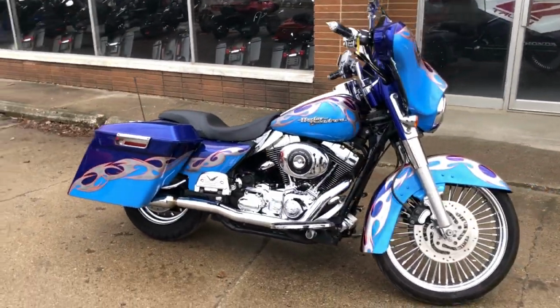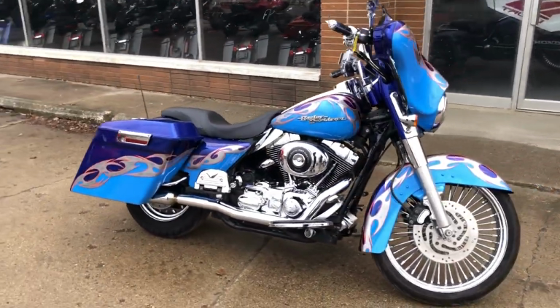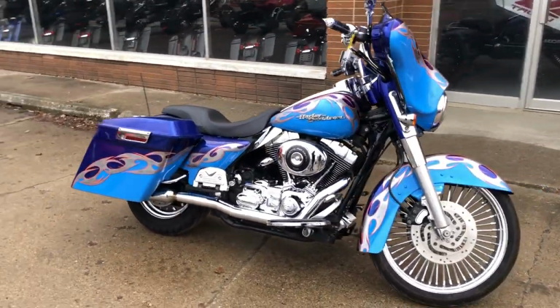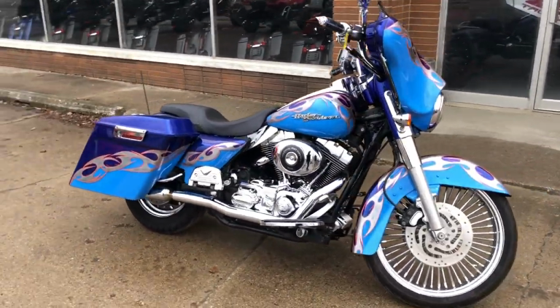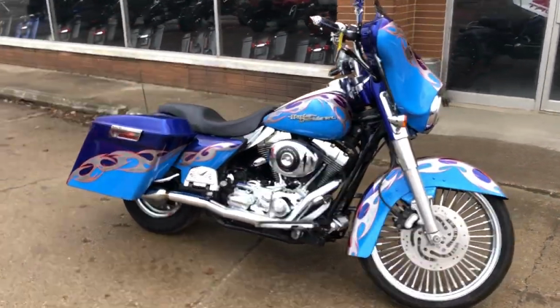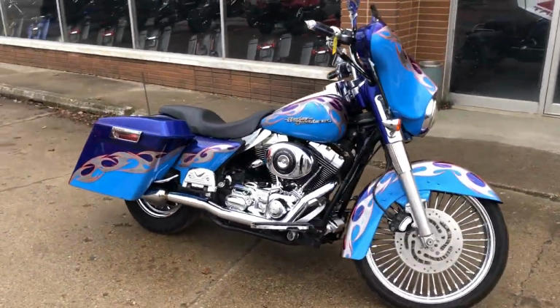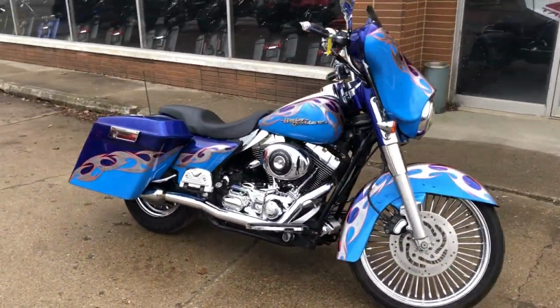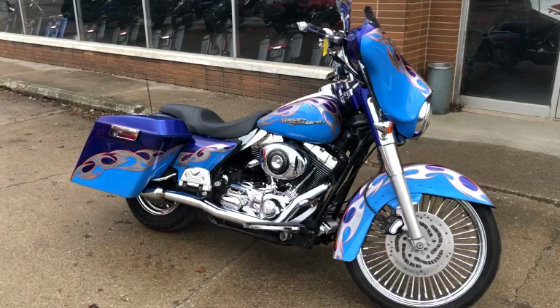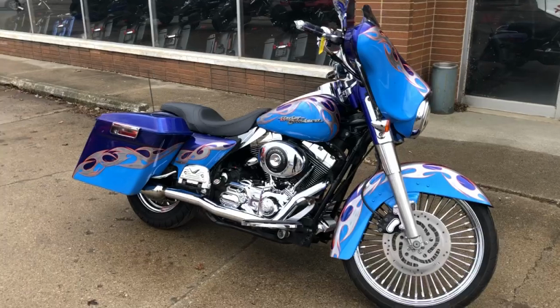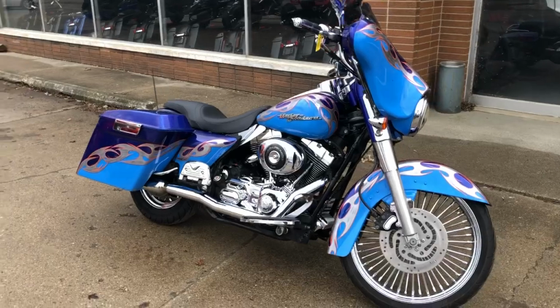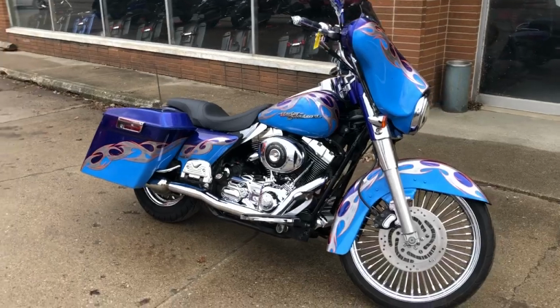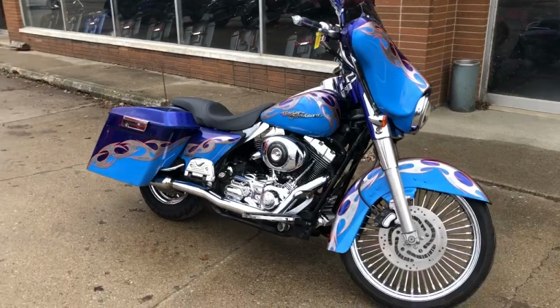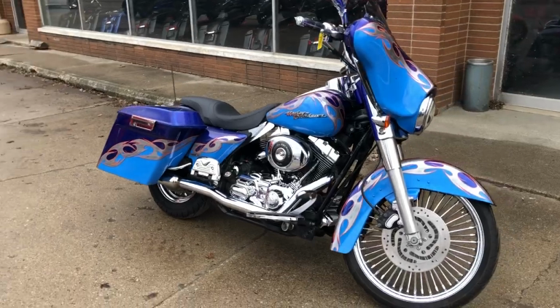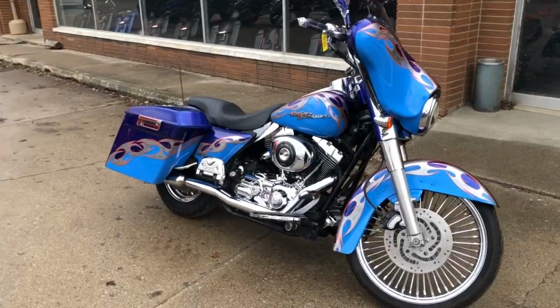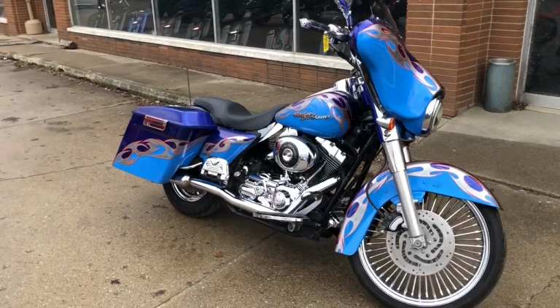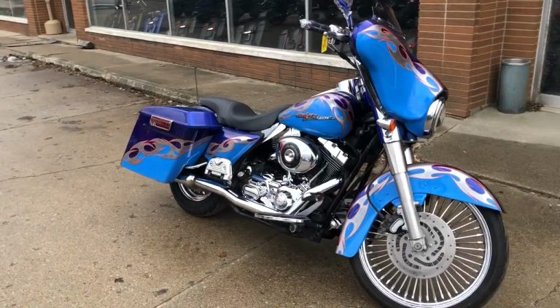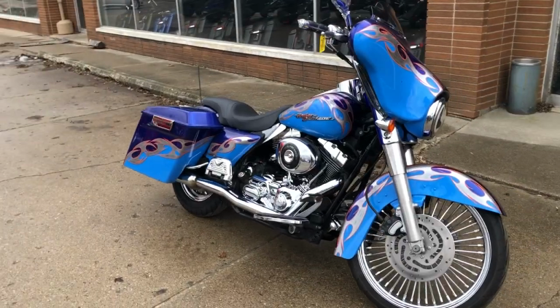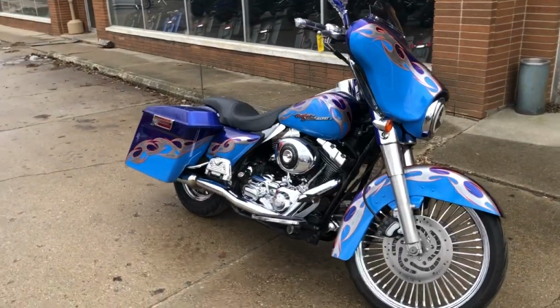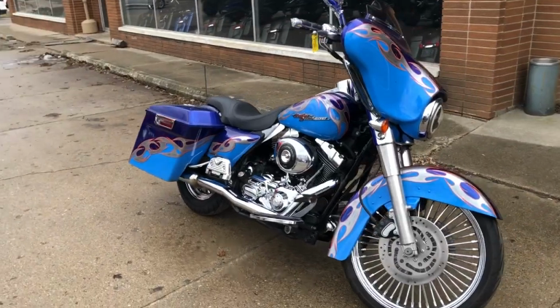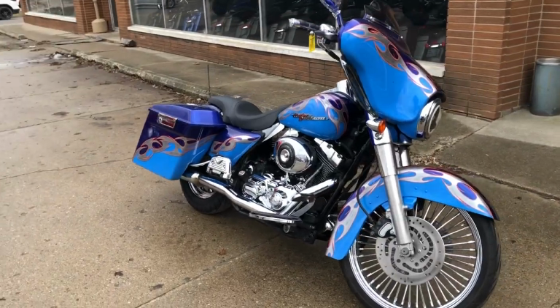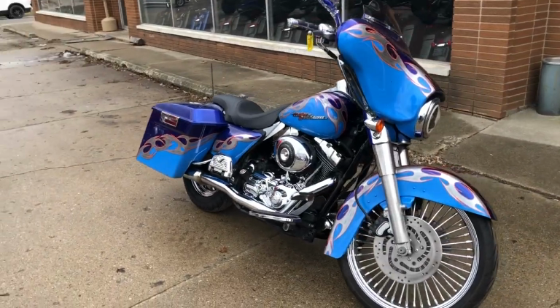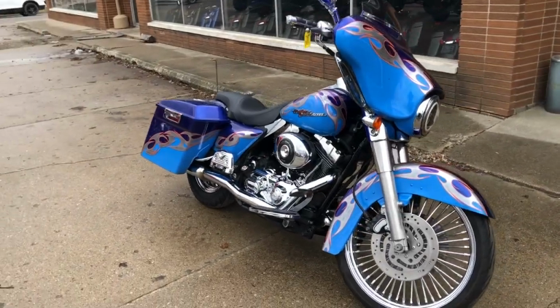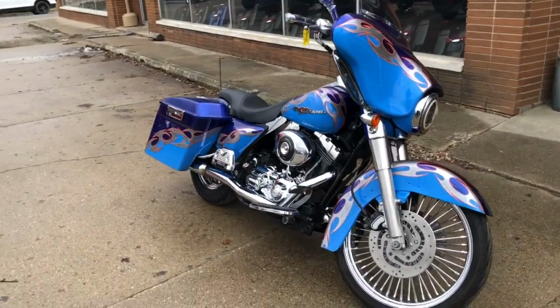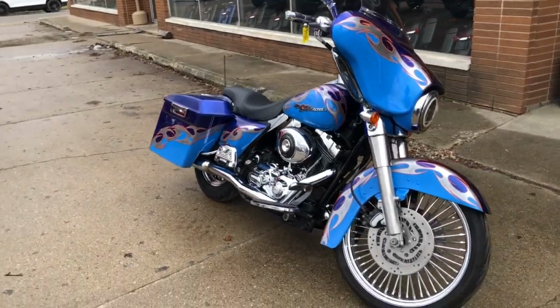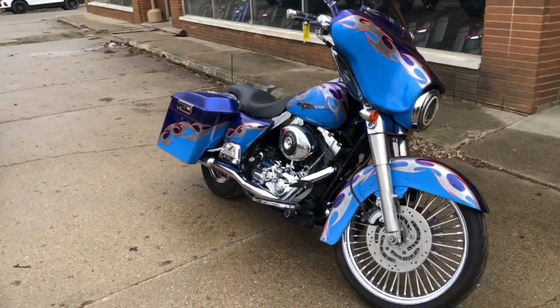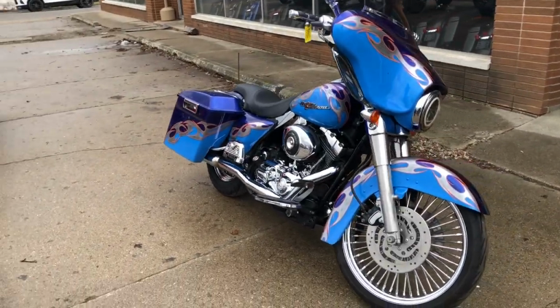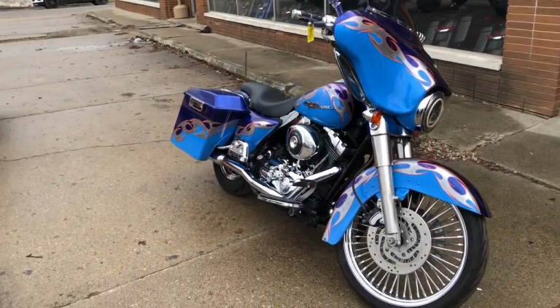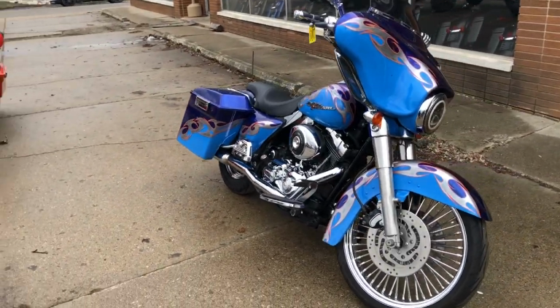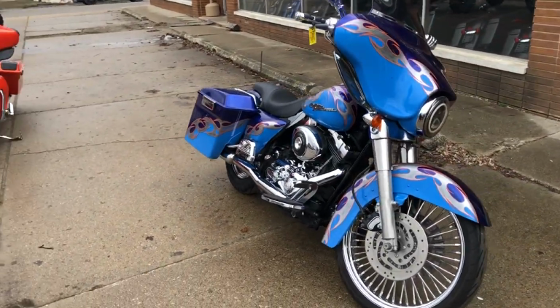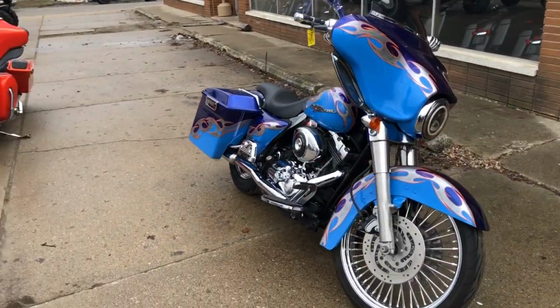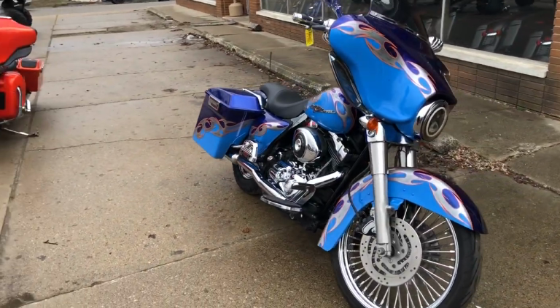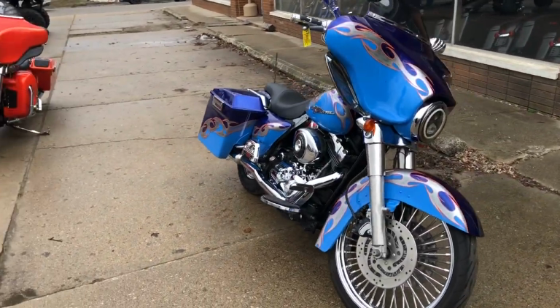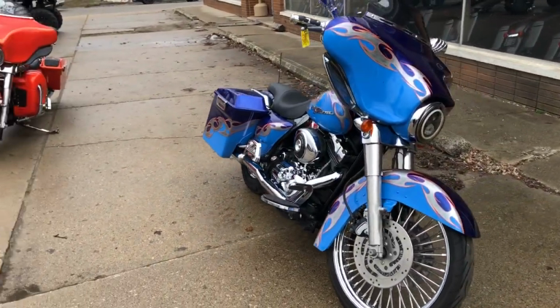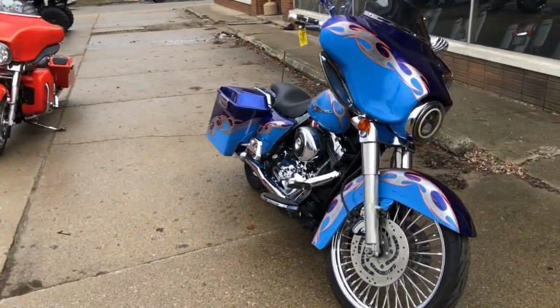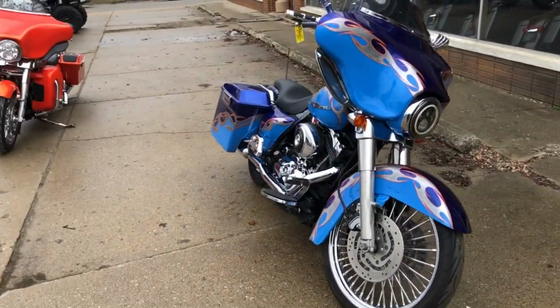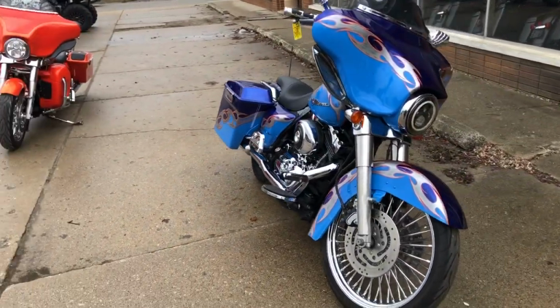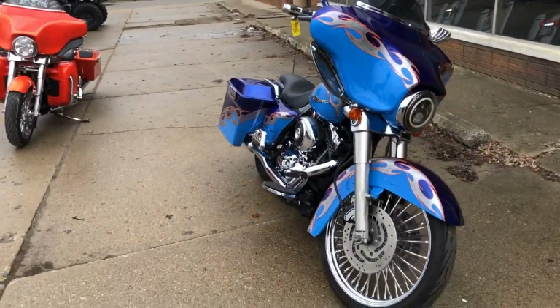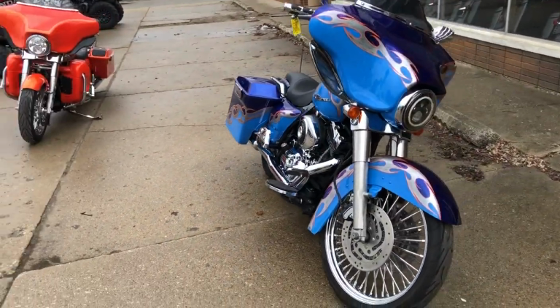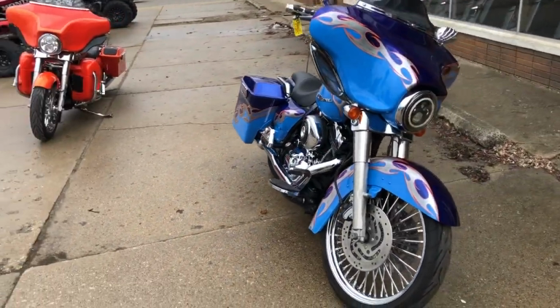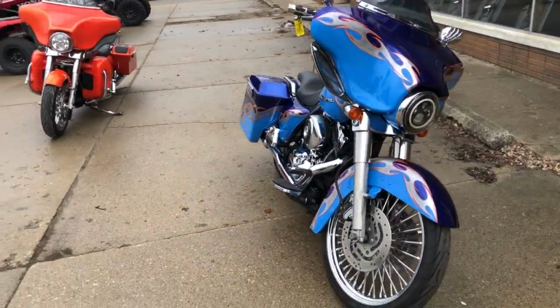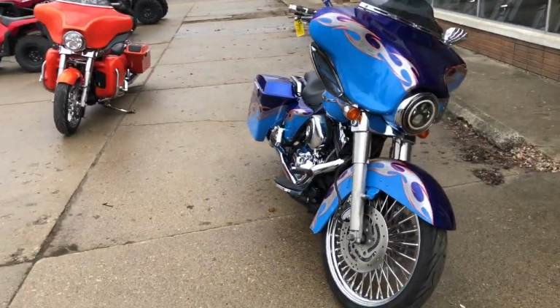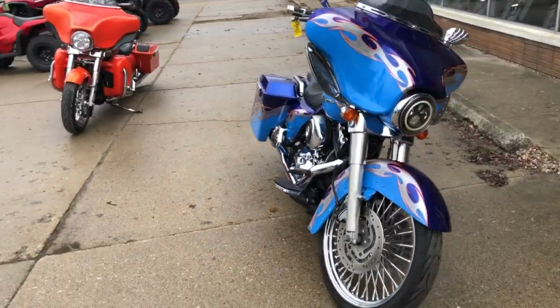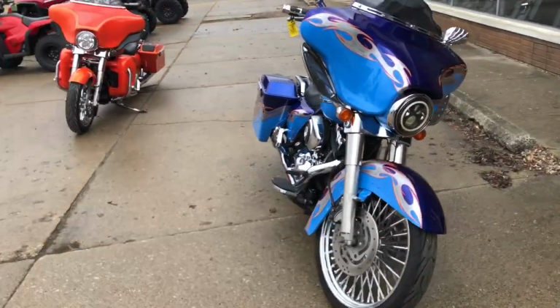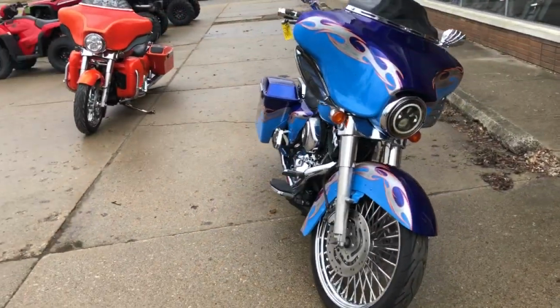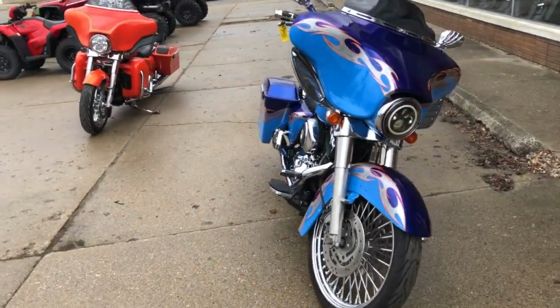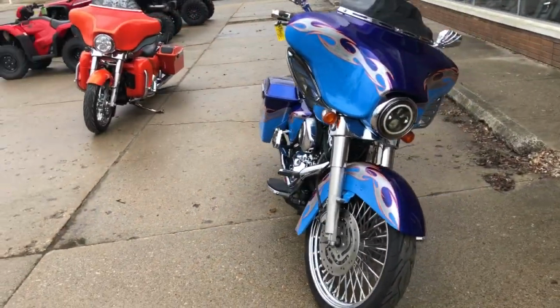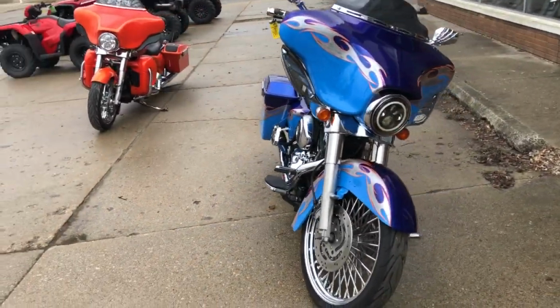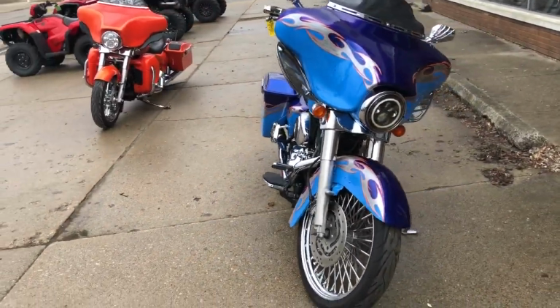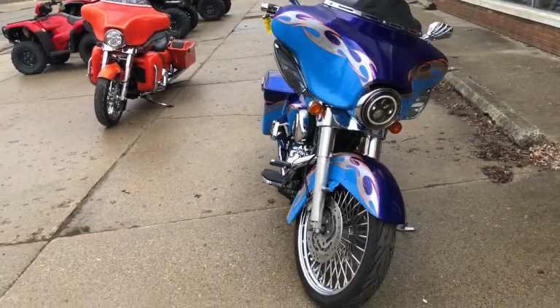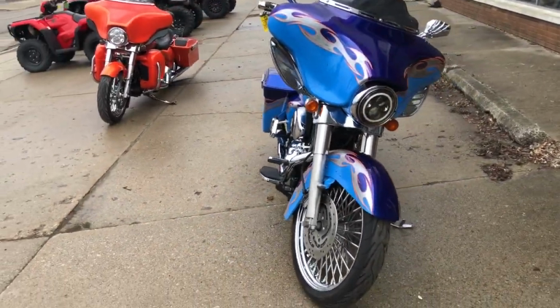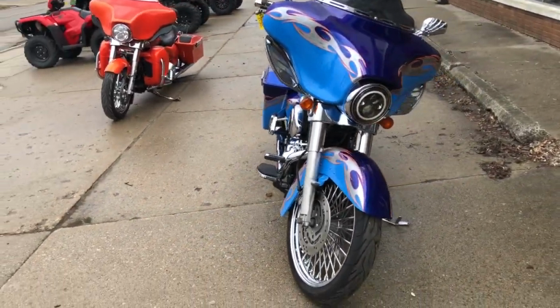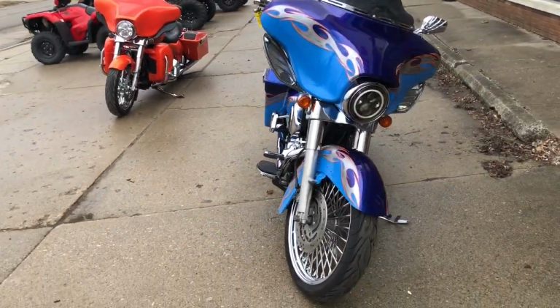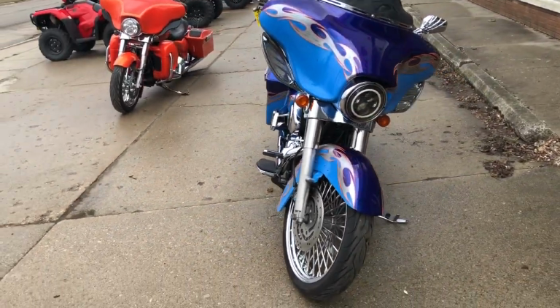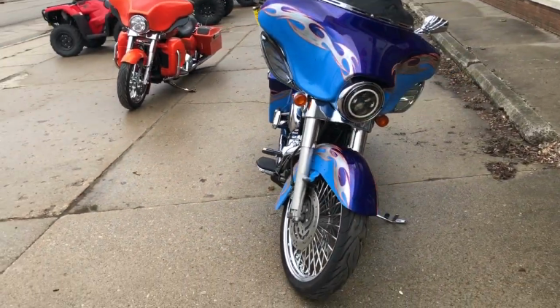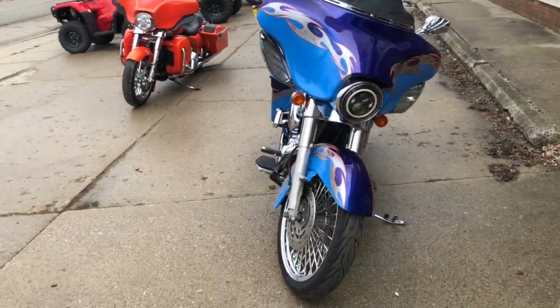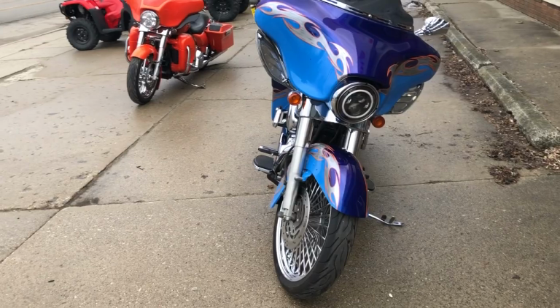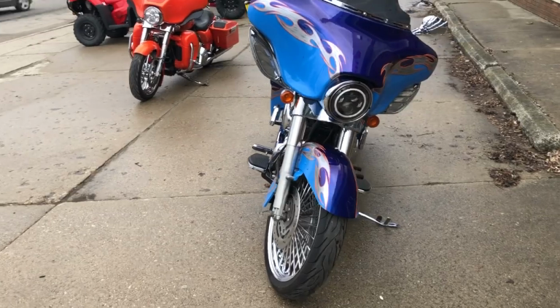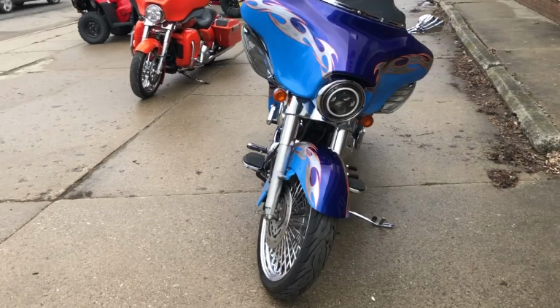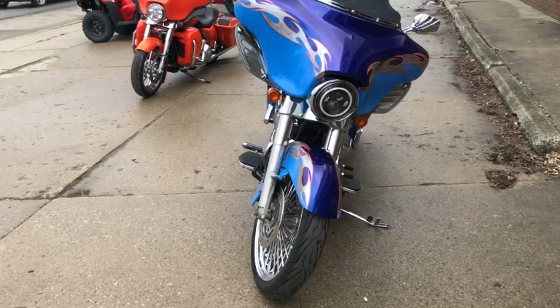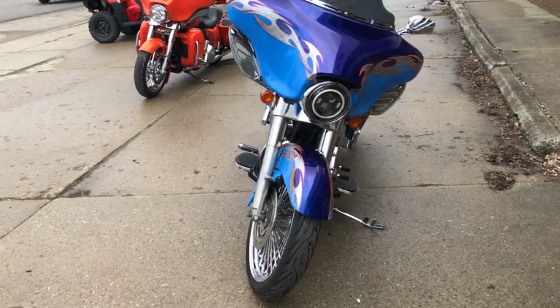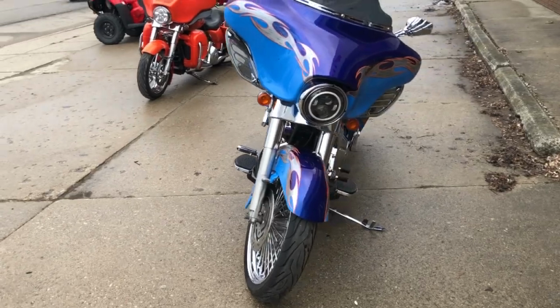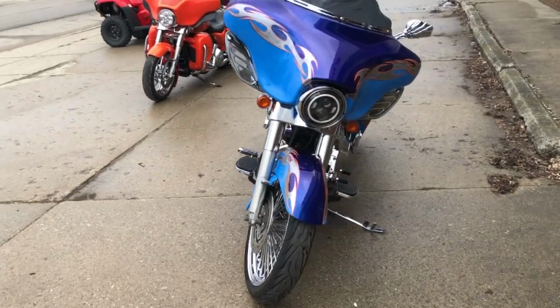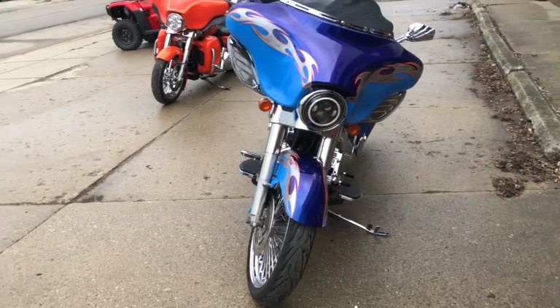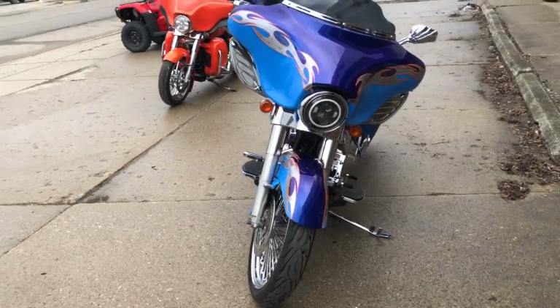Saddlebags, painting the fairing, chrome switches and switch housings. You got the phone deck. Chrome all over the motor.